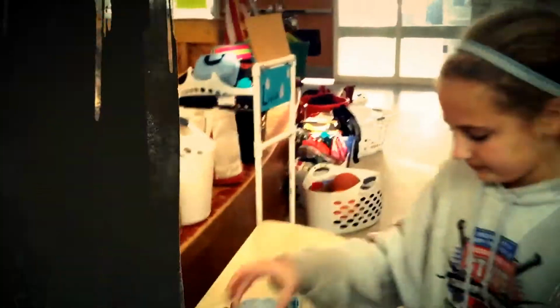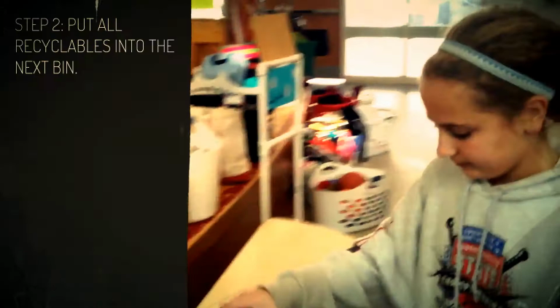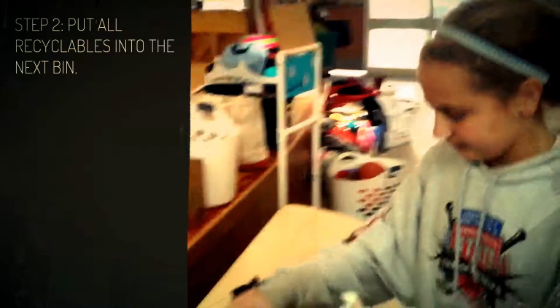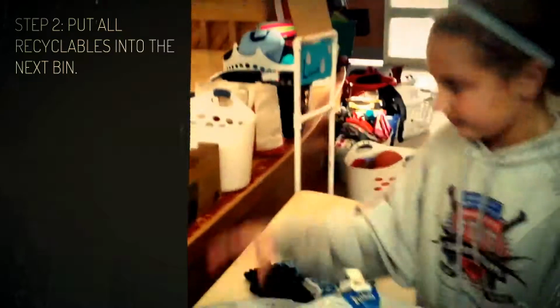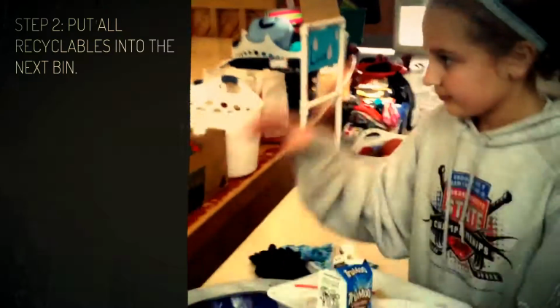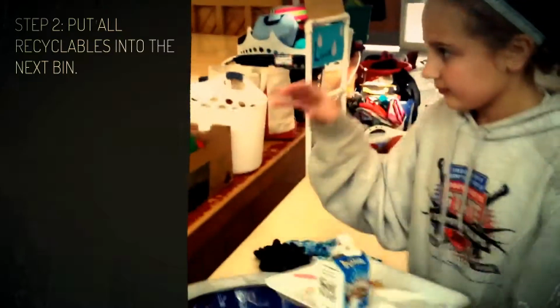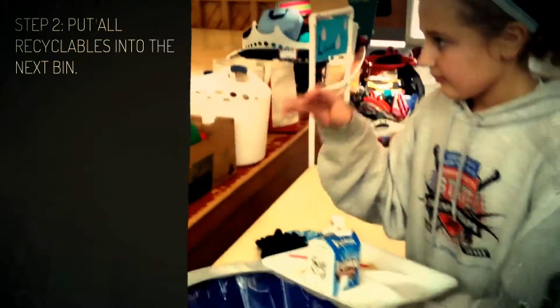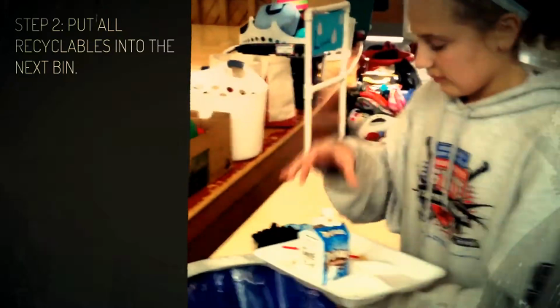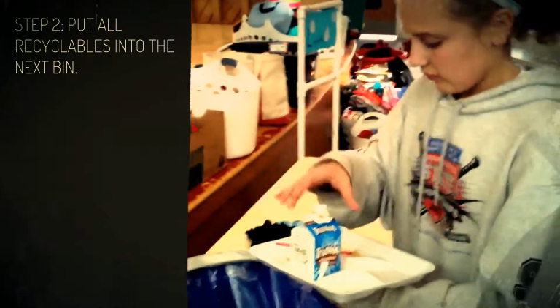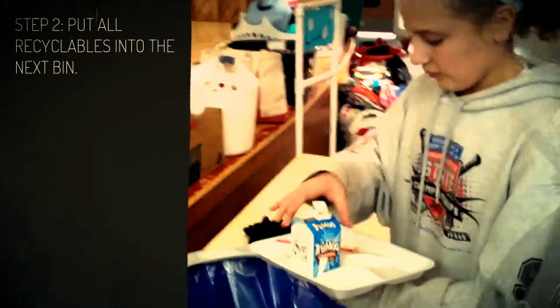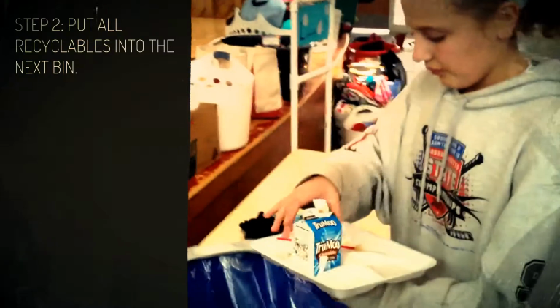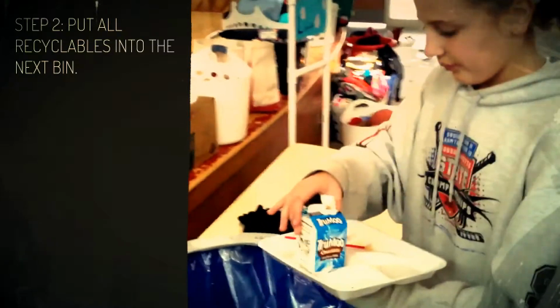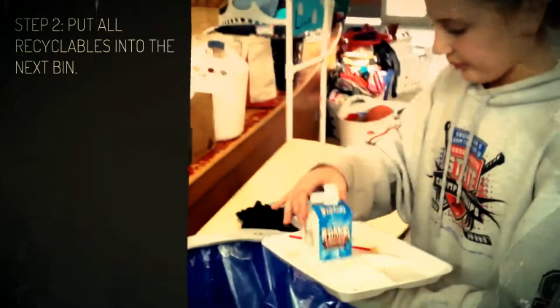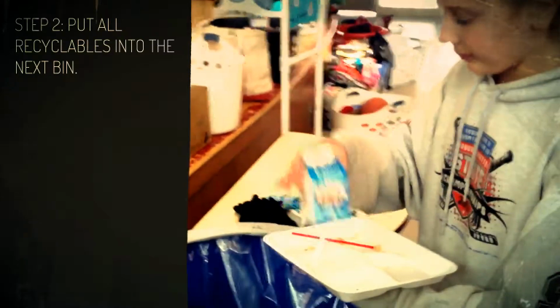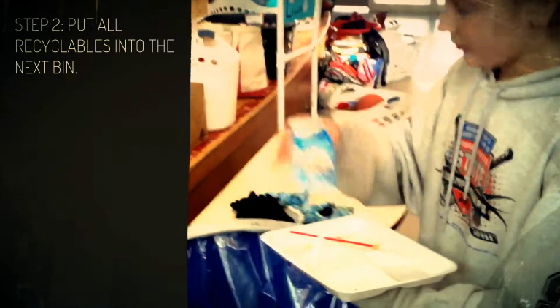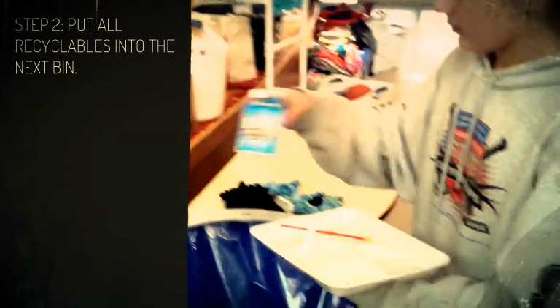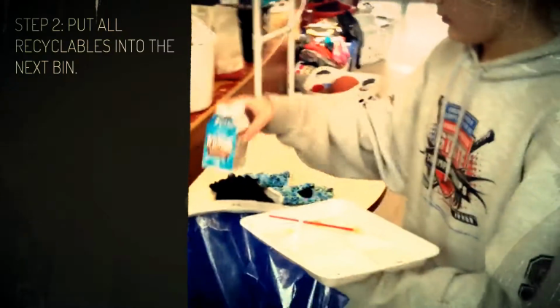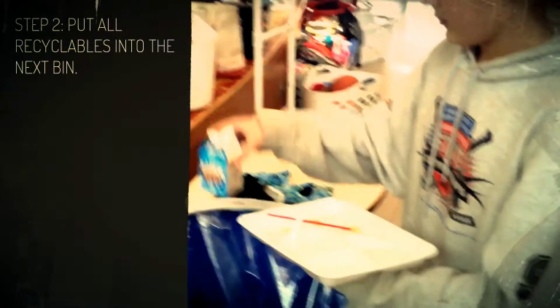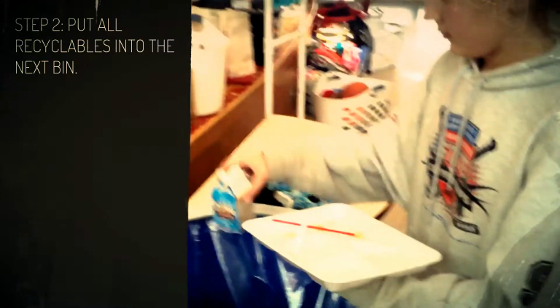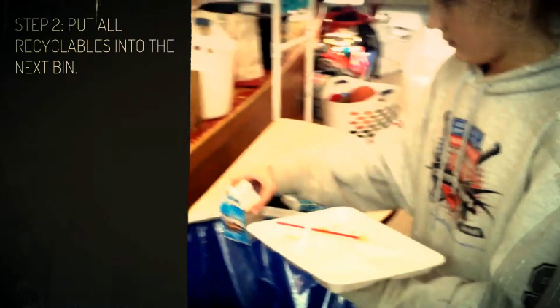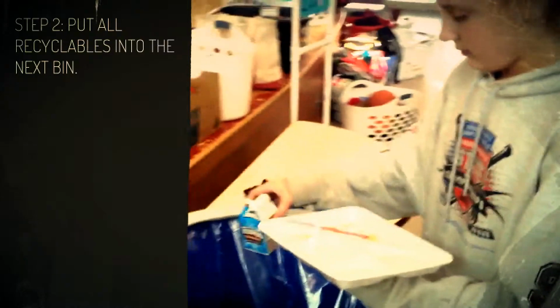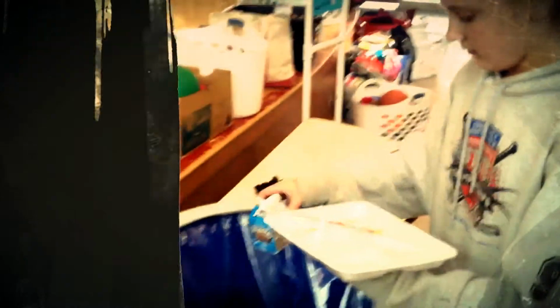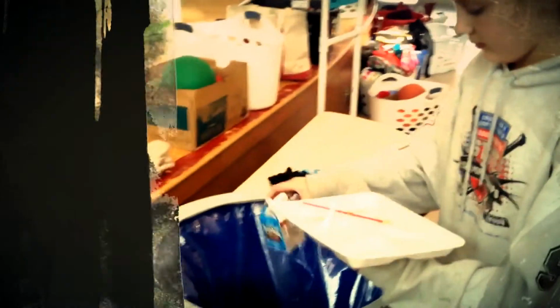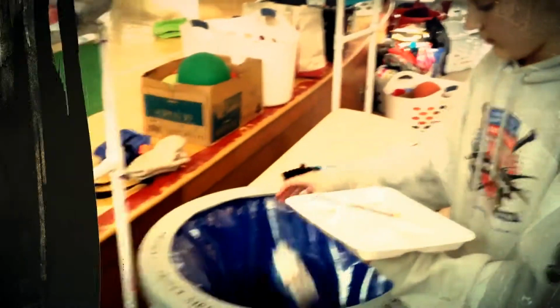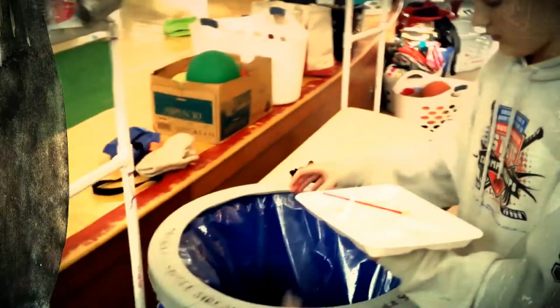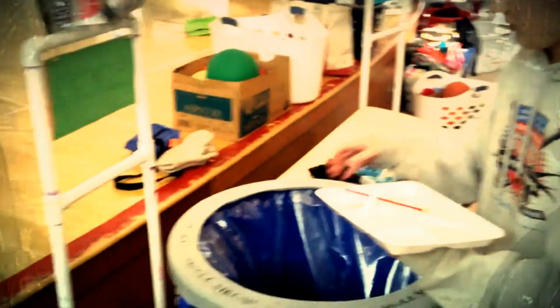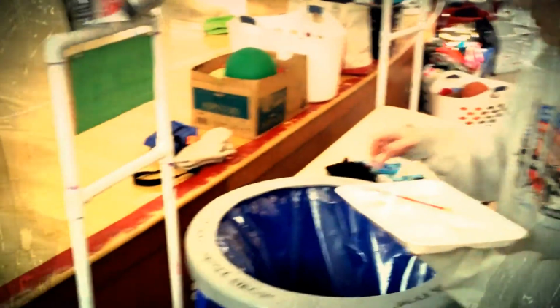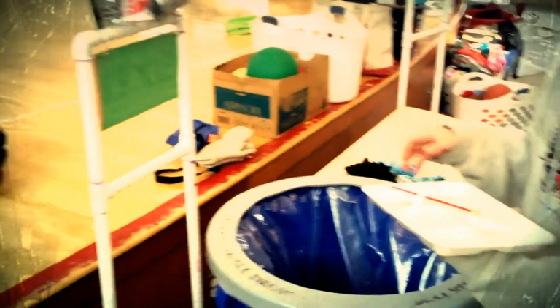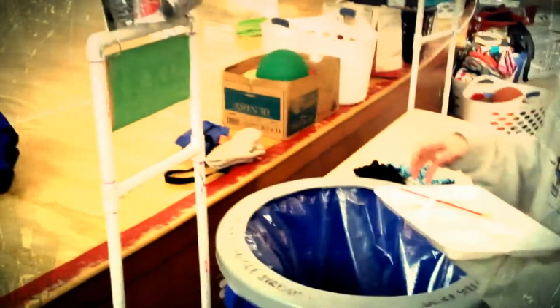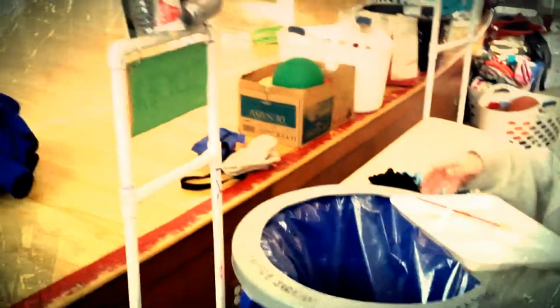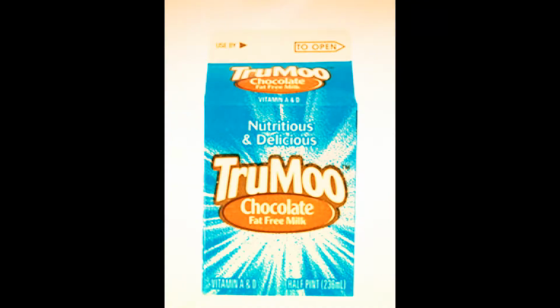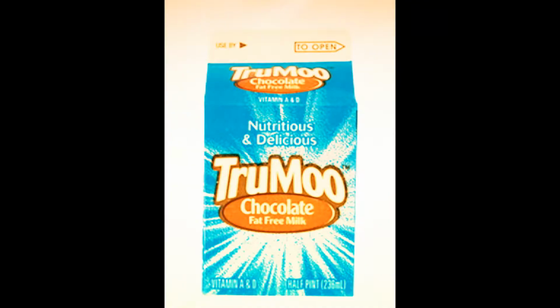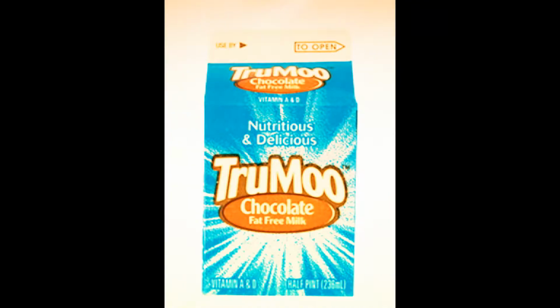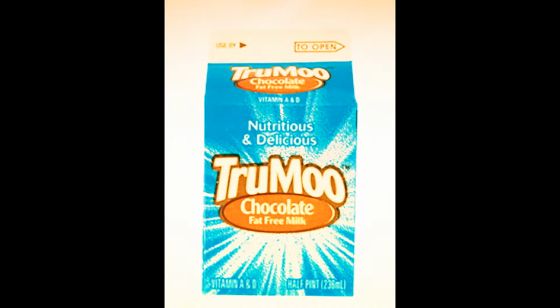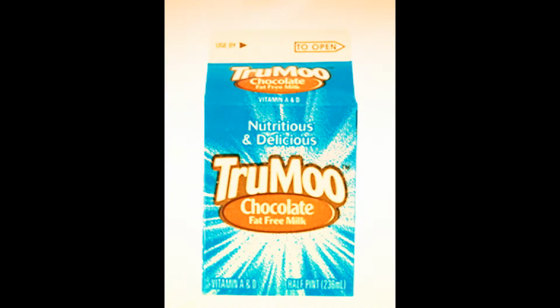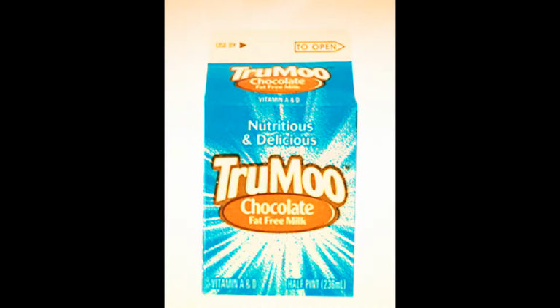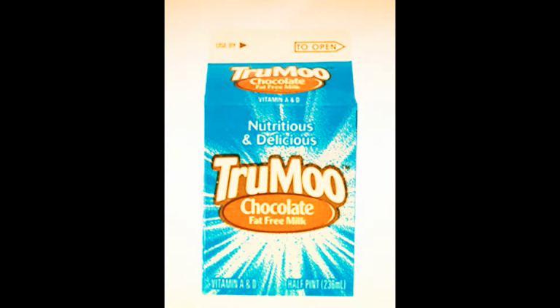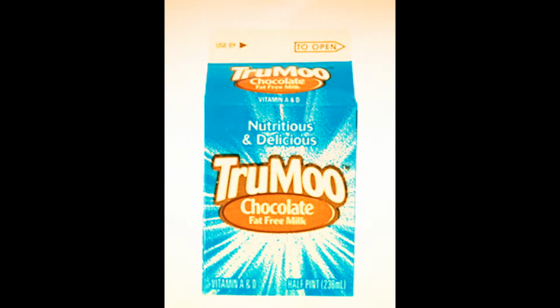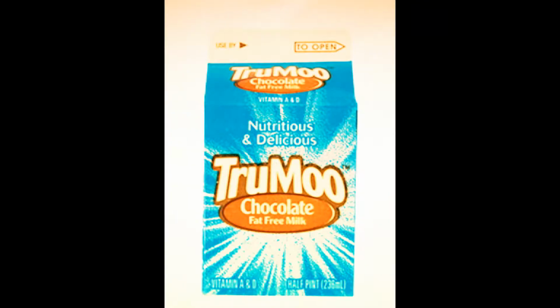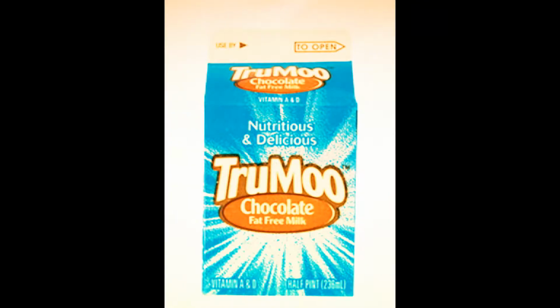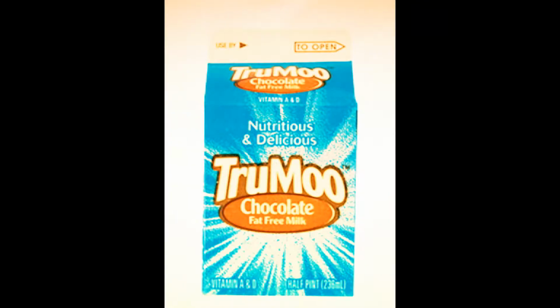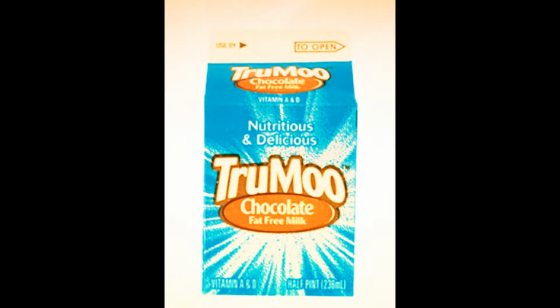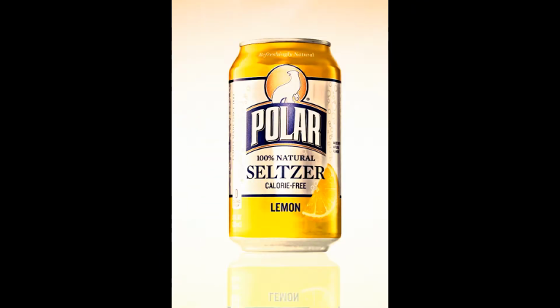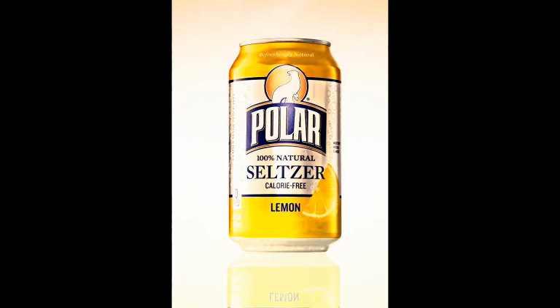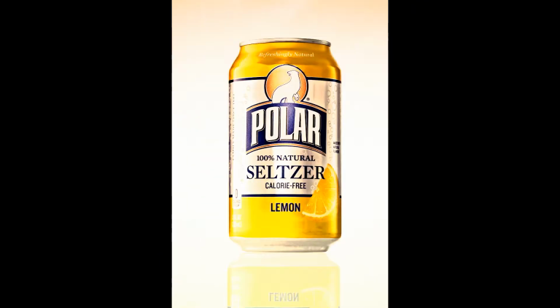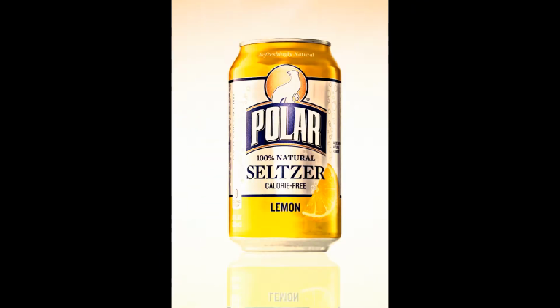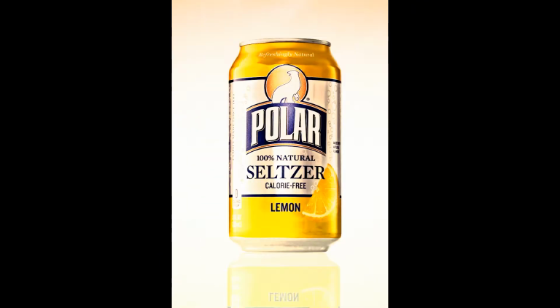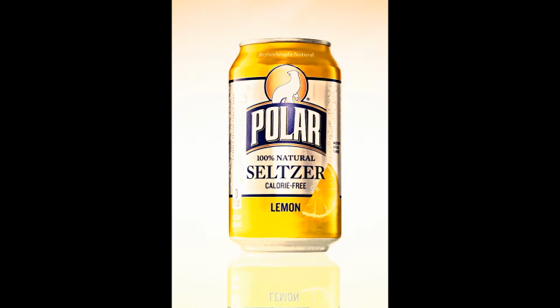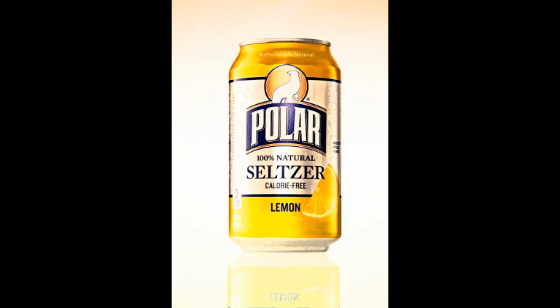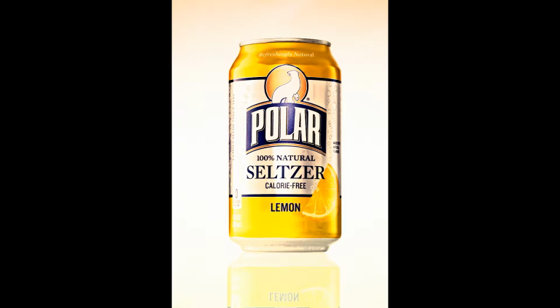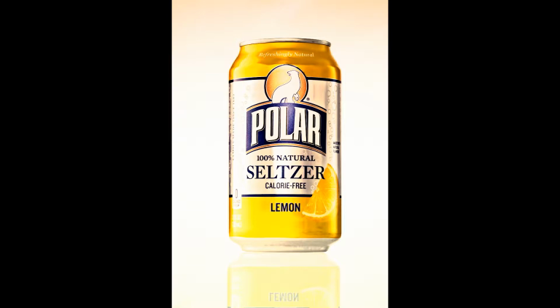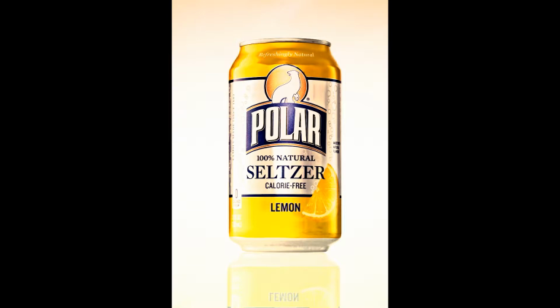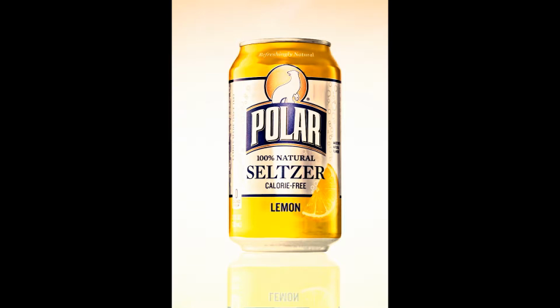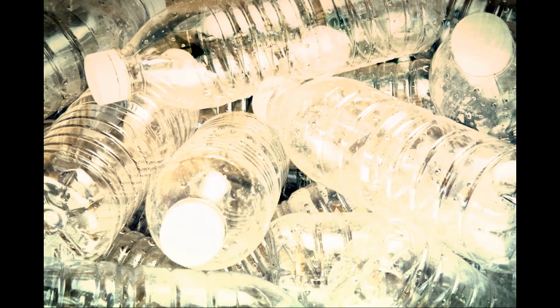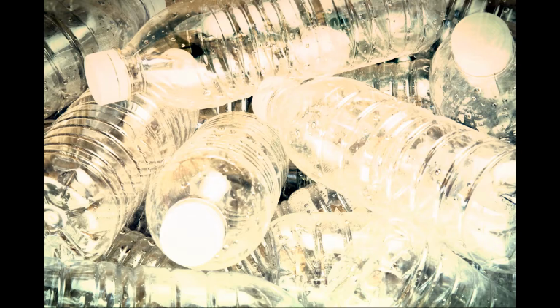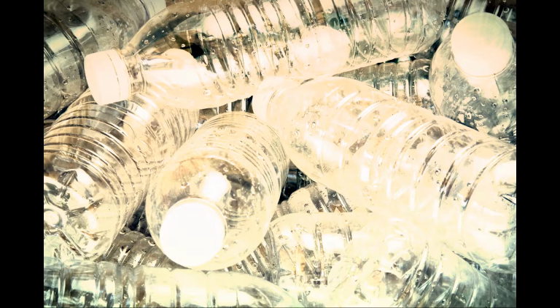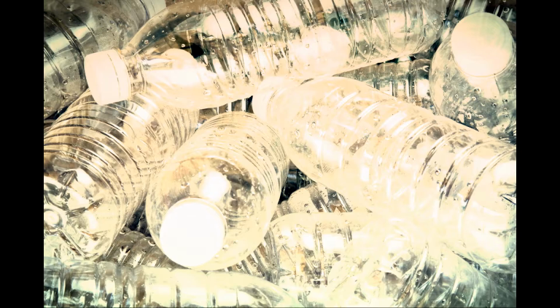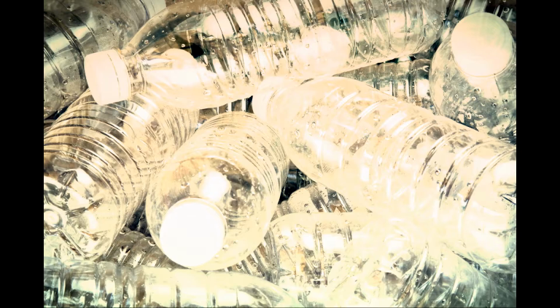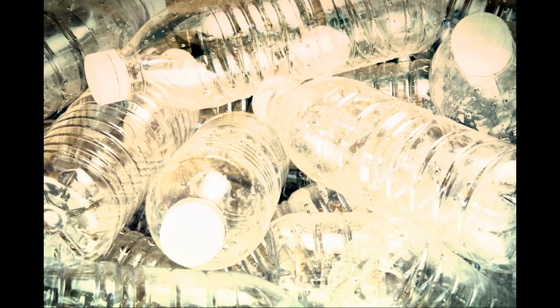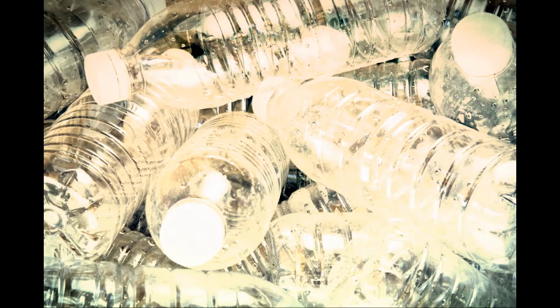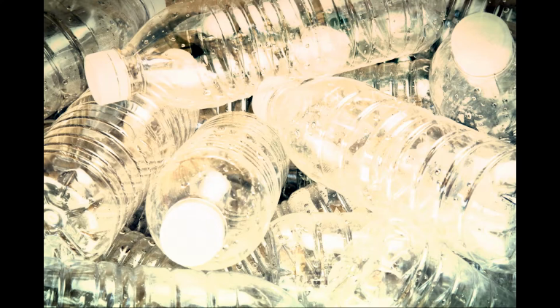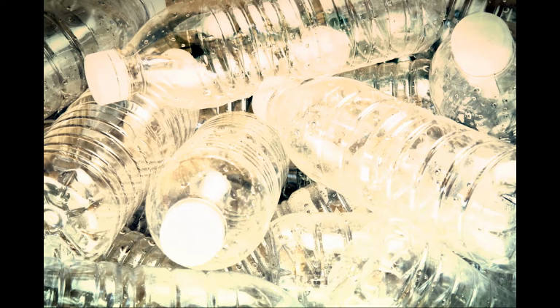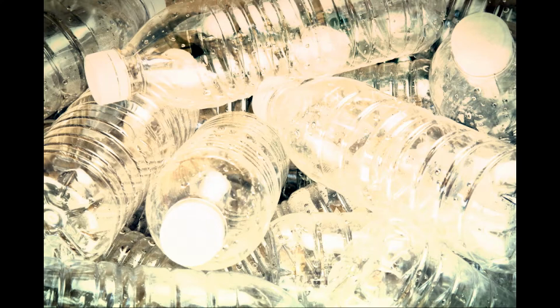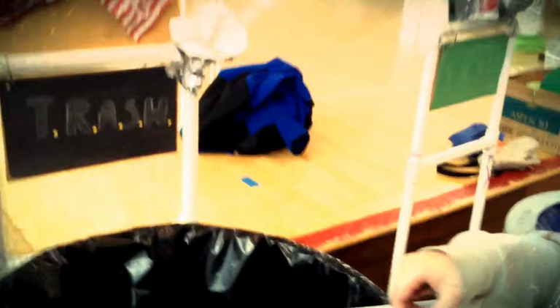Step 2: Put all recyclables into the next bin, including milk cartons, cans, and plastic containers.